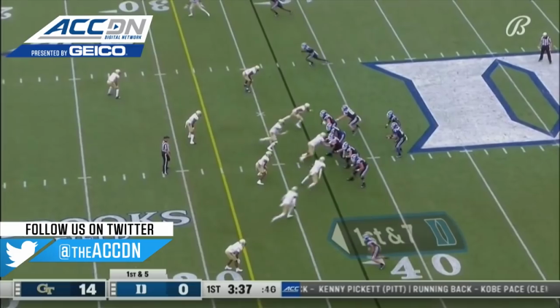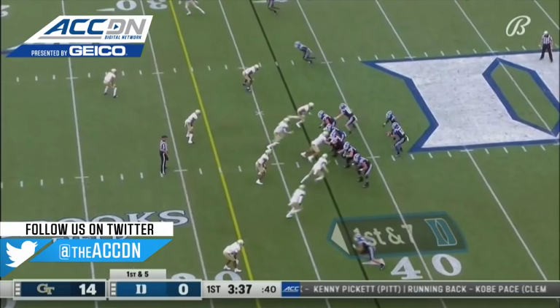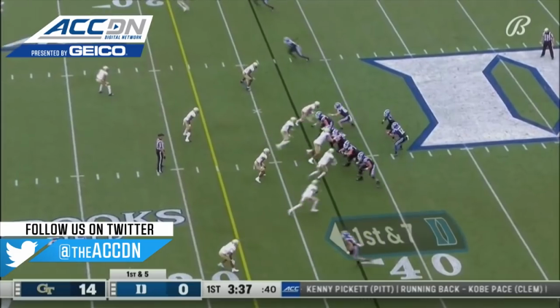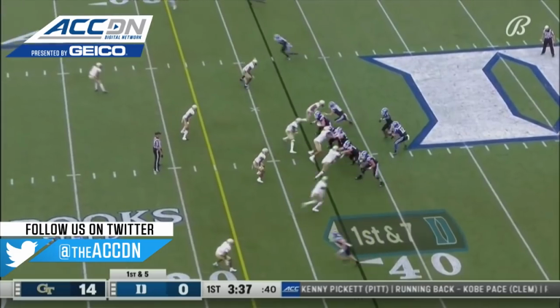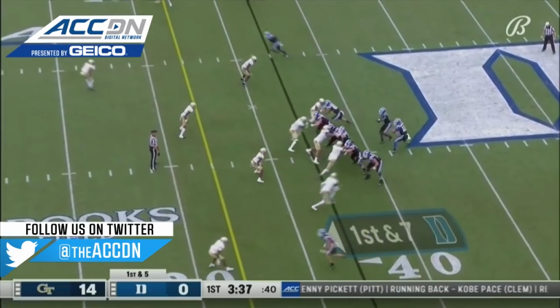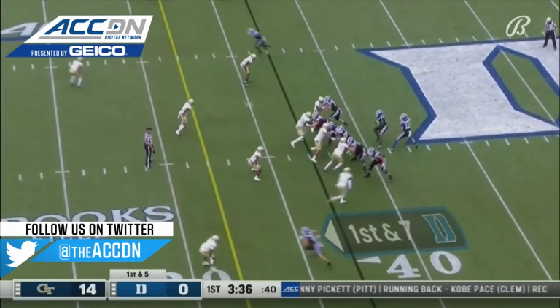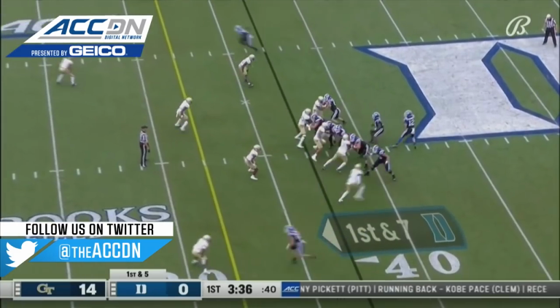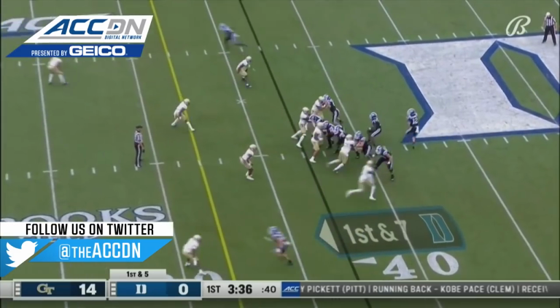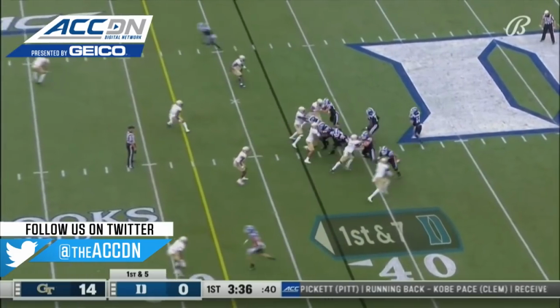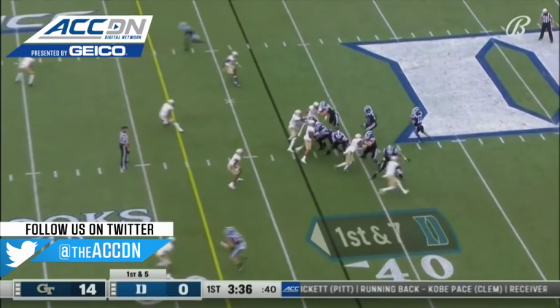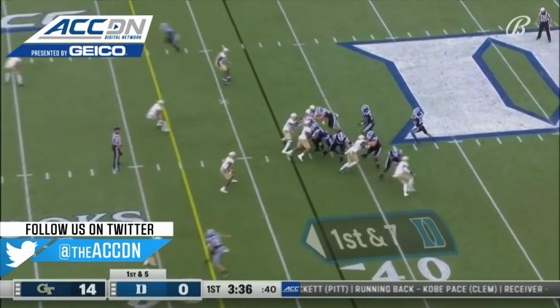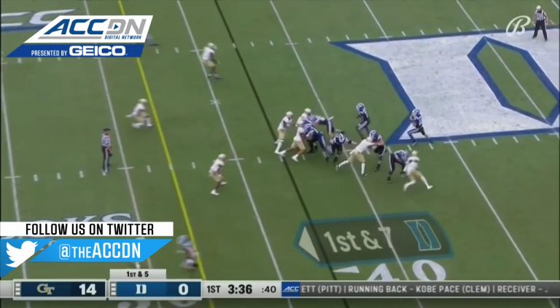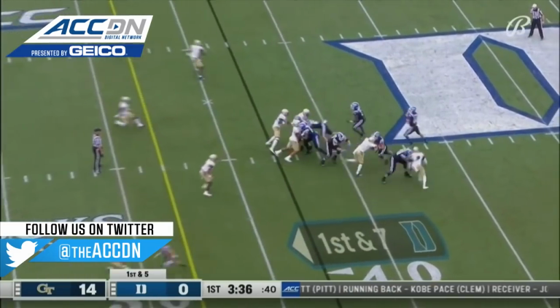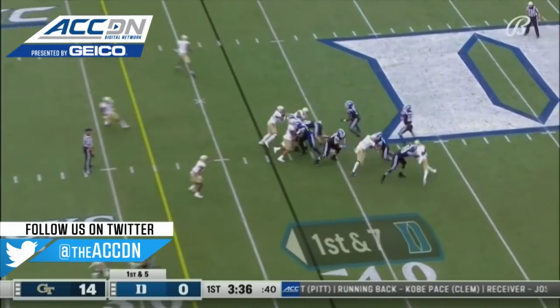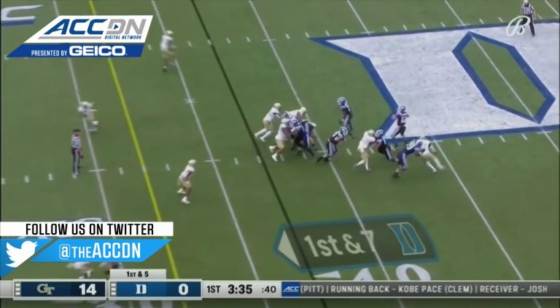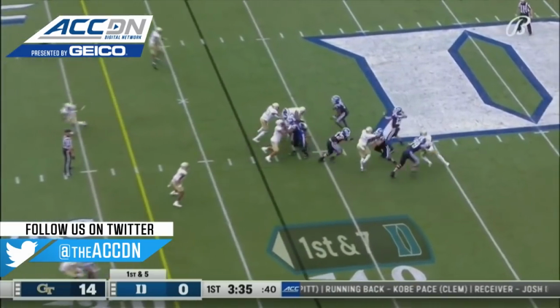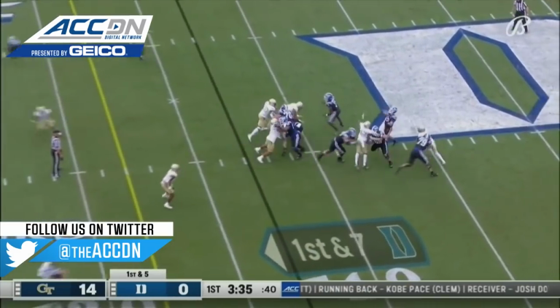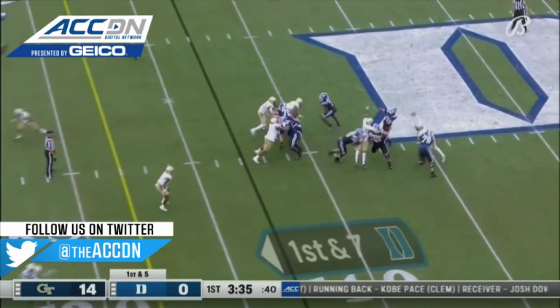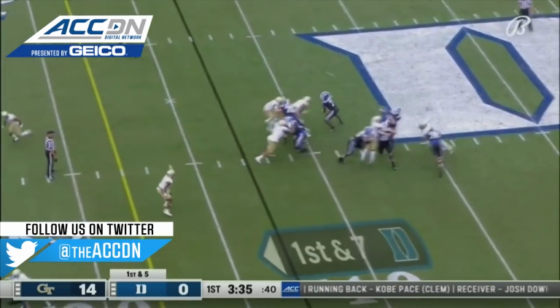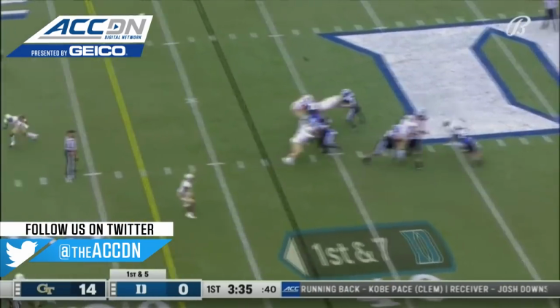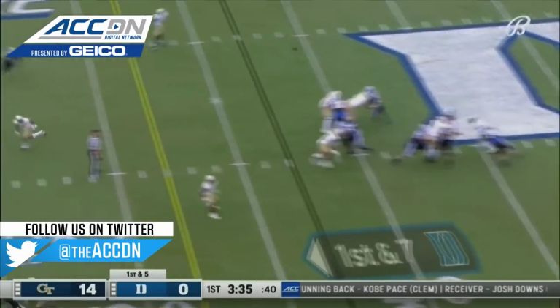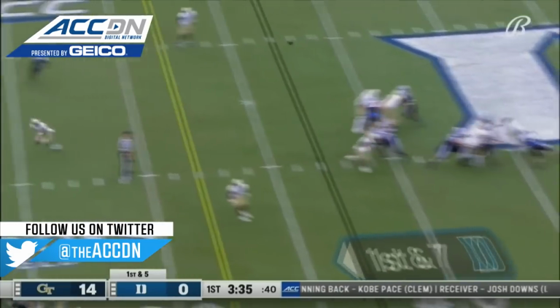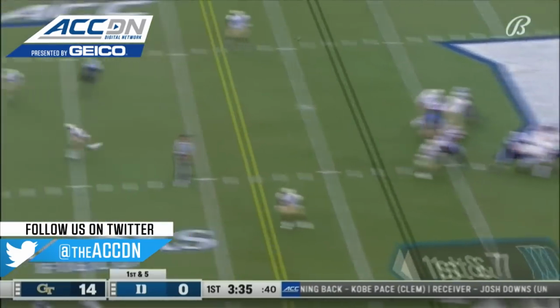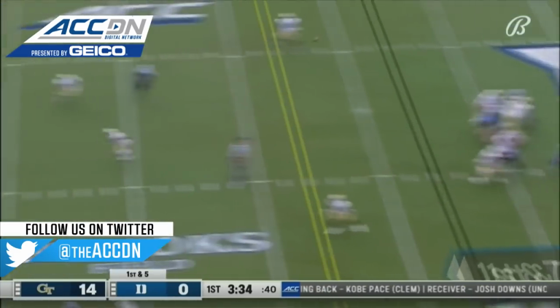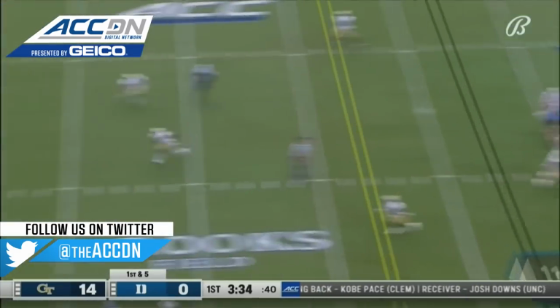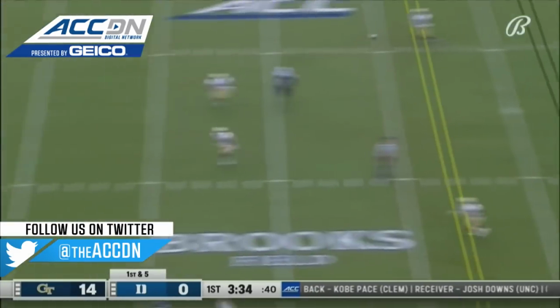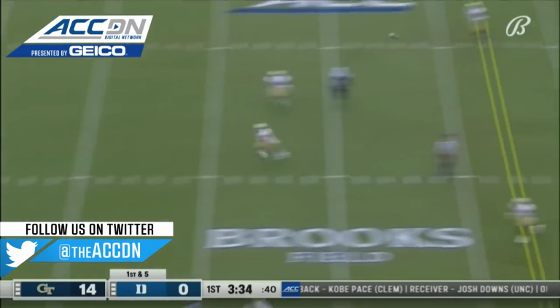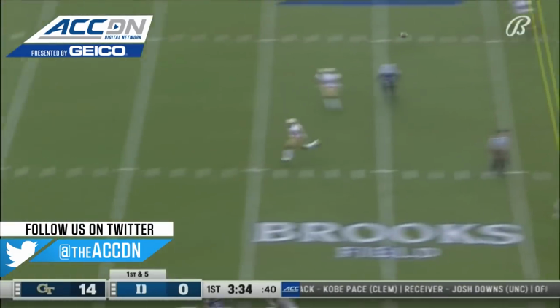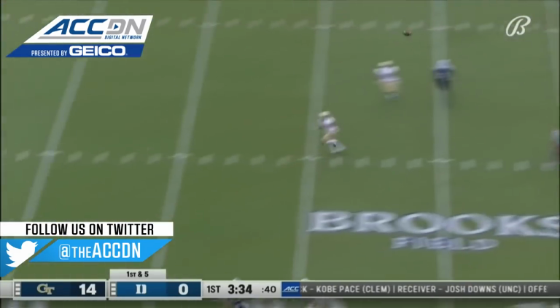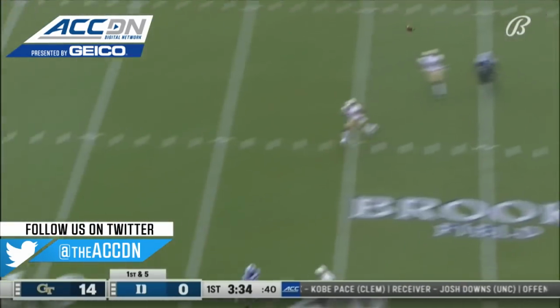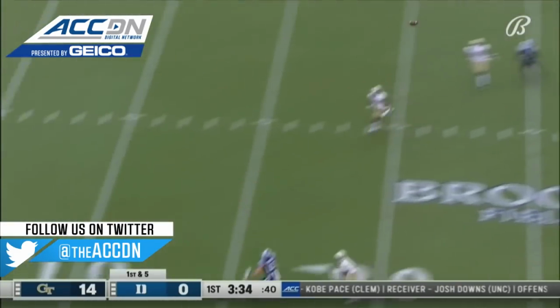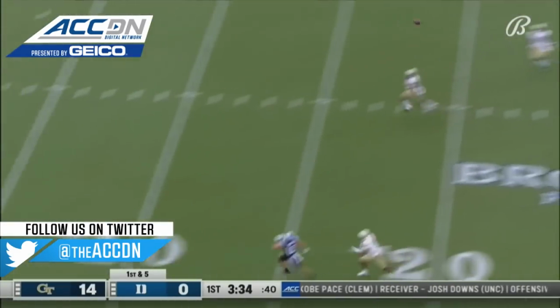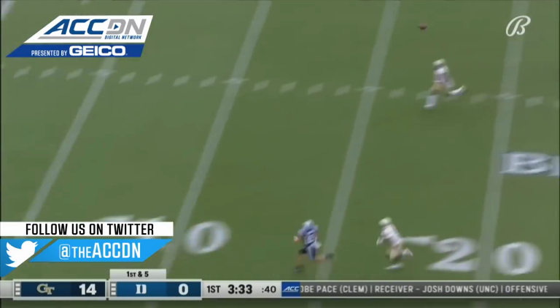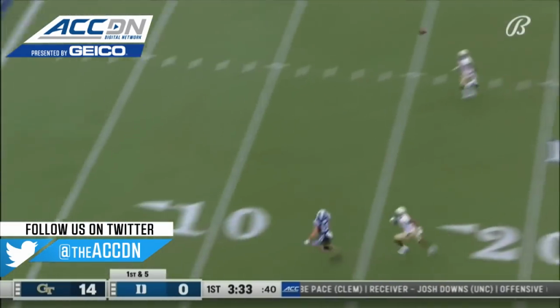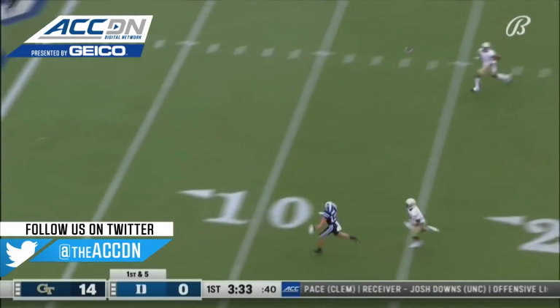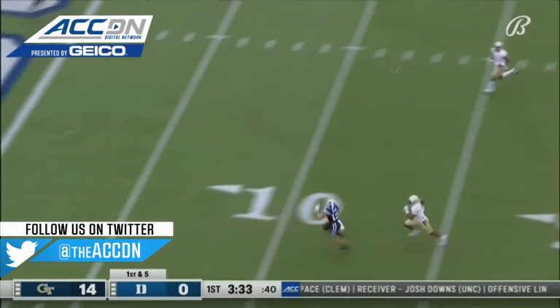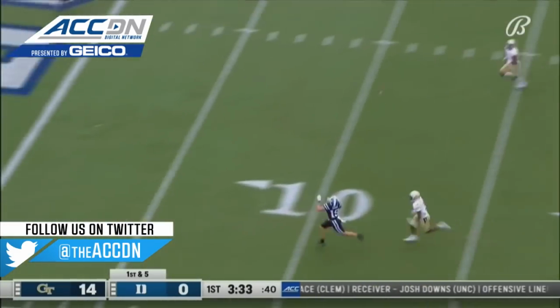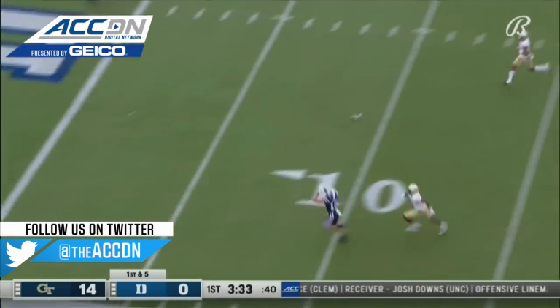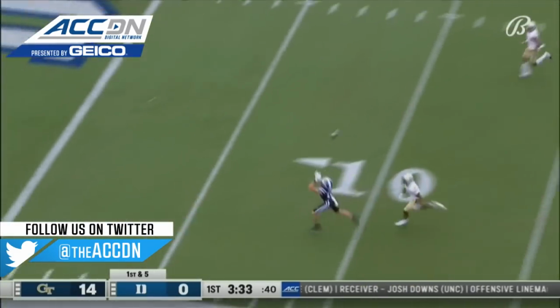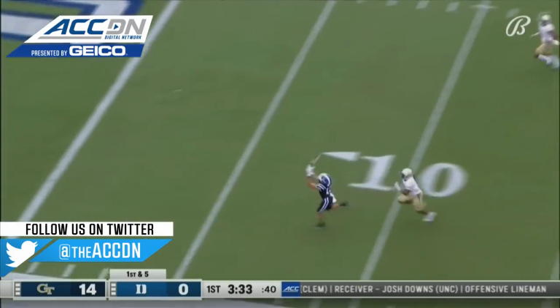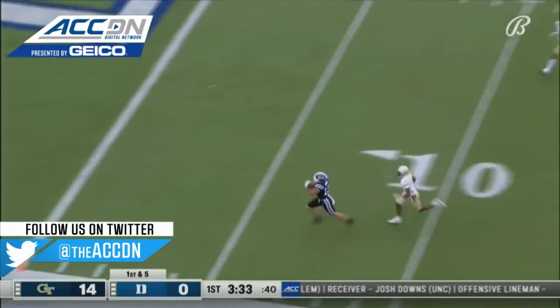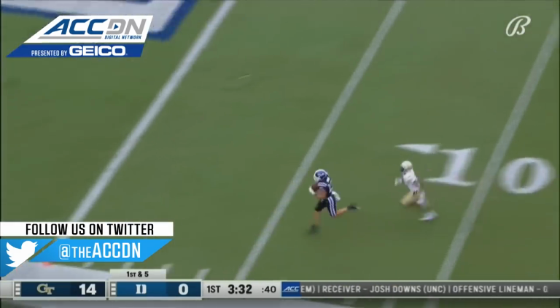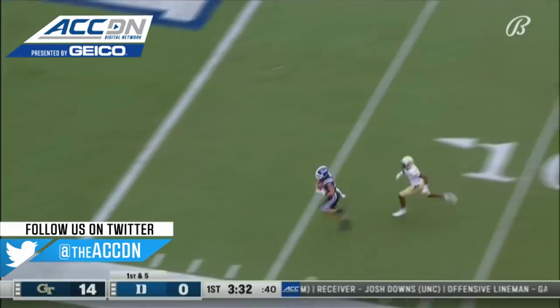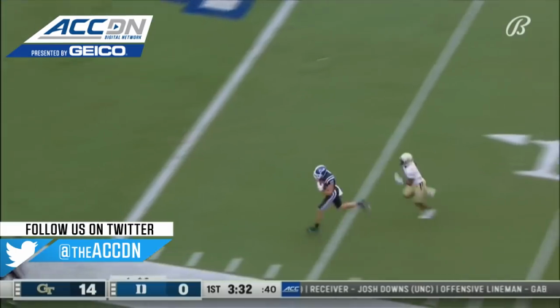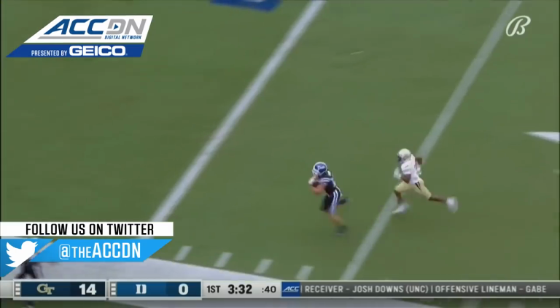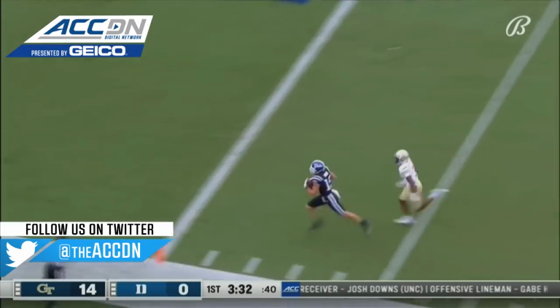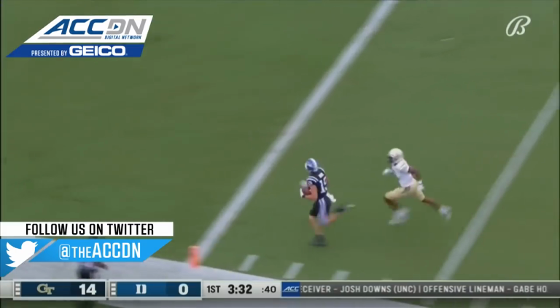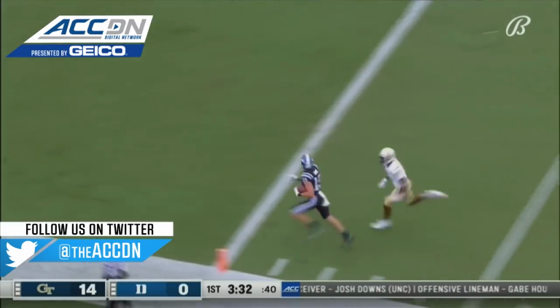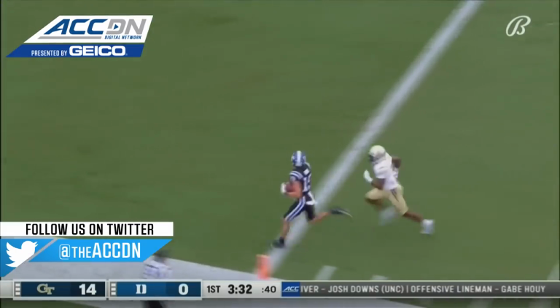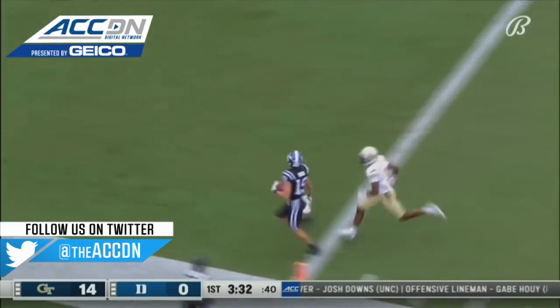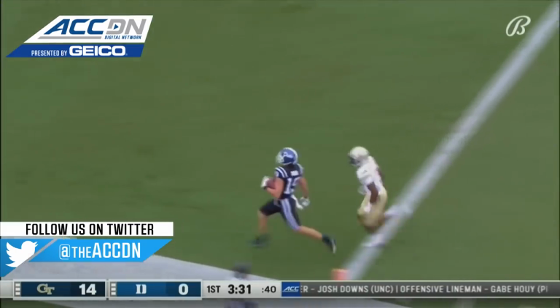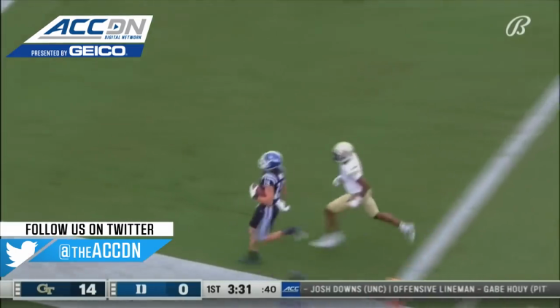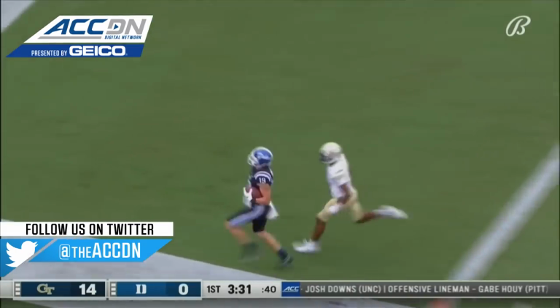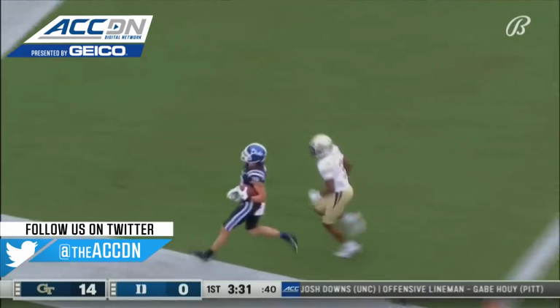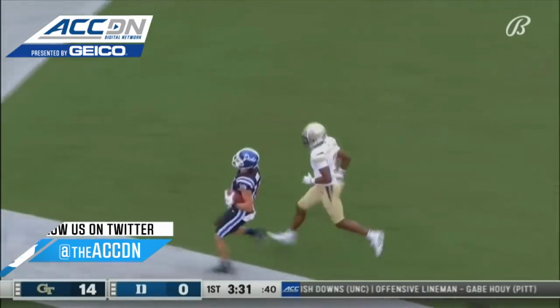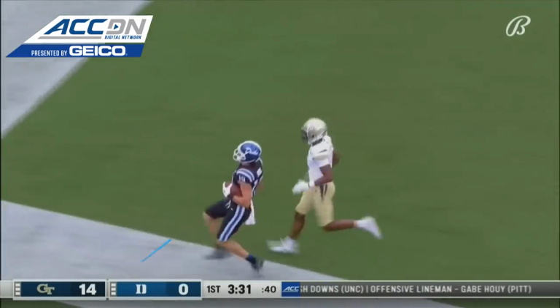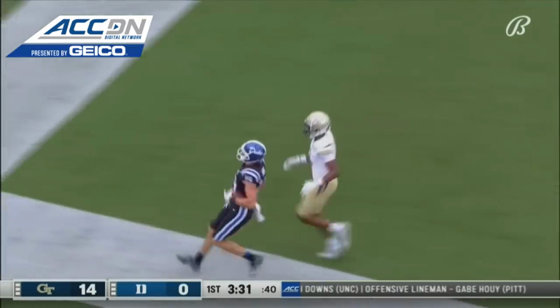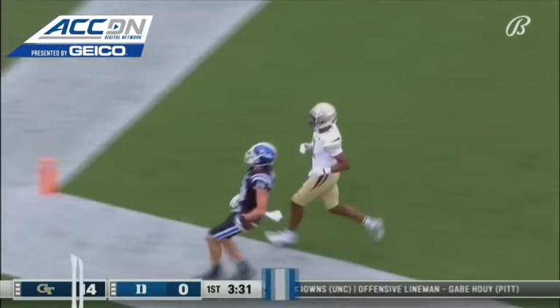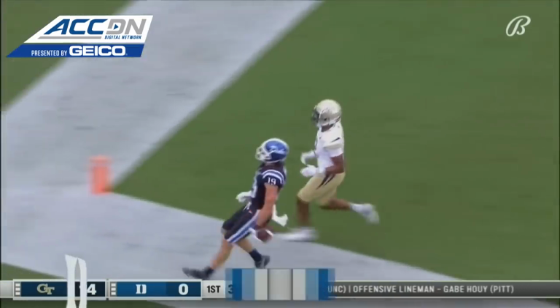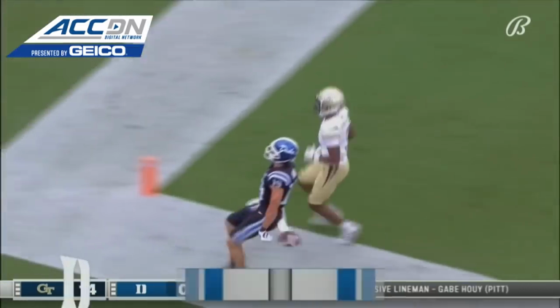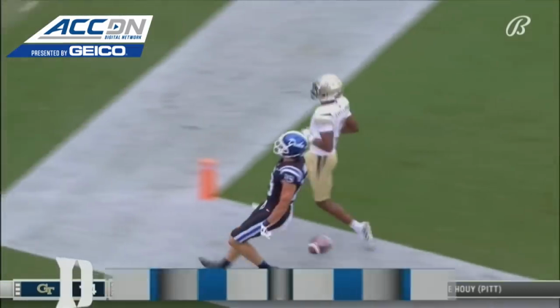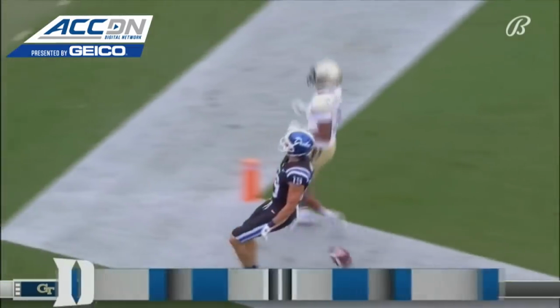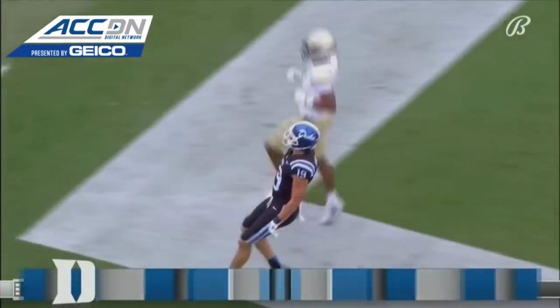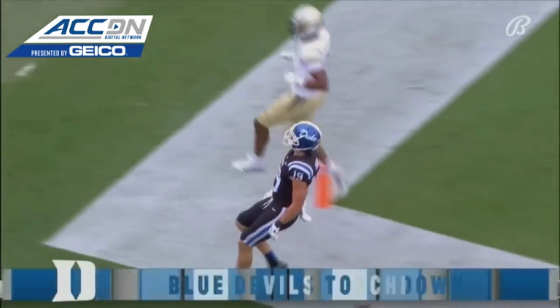Last year's game against Duke, pretty impressive. Holmberg, just his second pass — it's on time, and it's into the end zone.